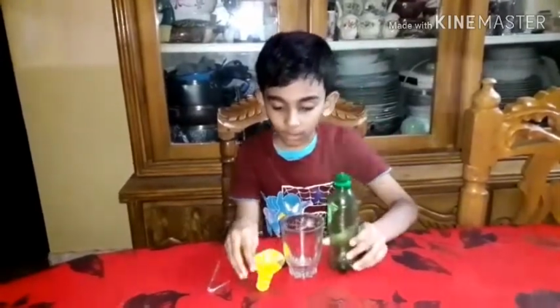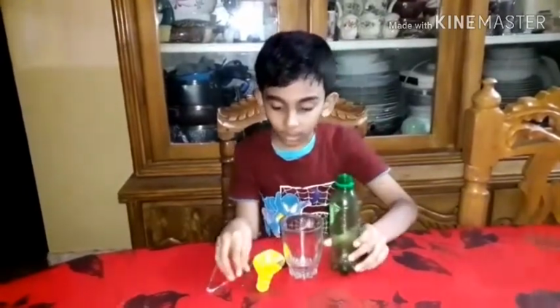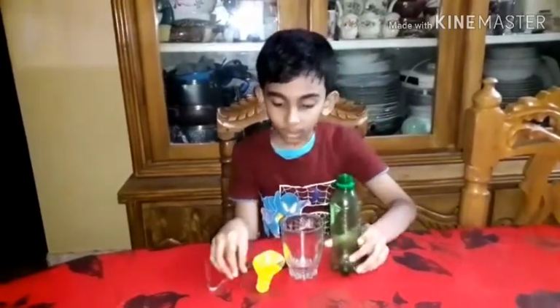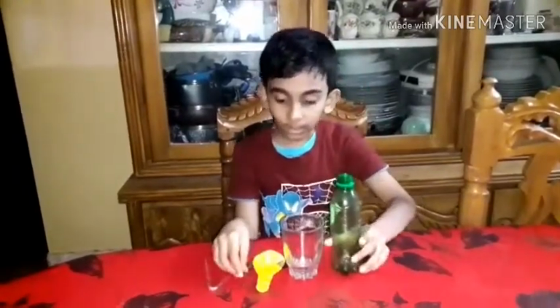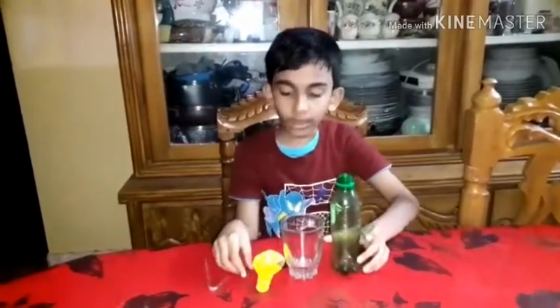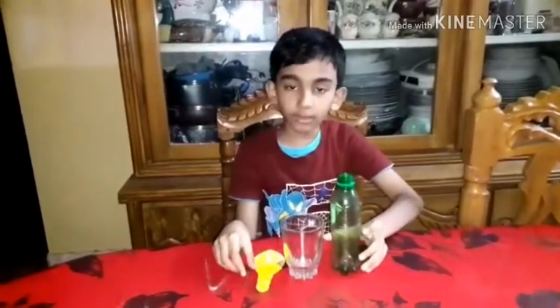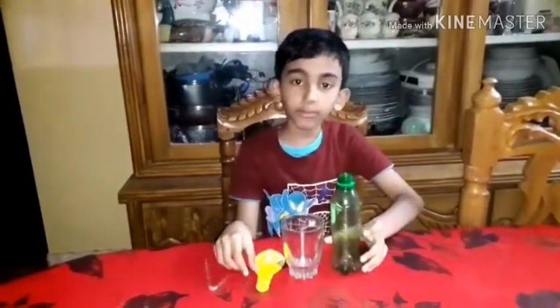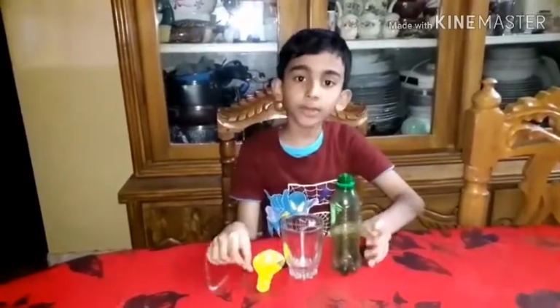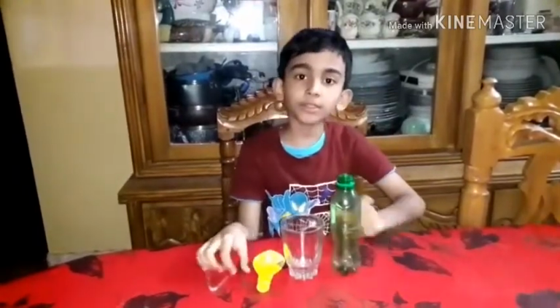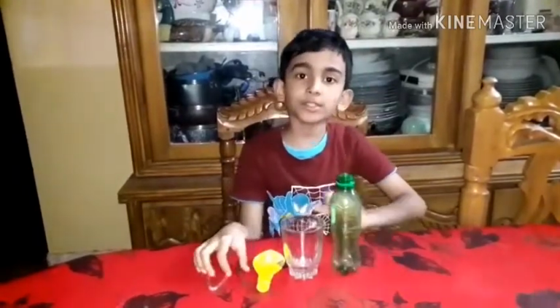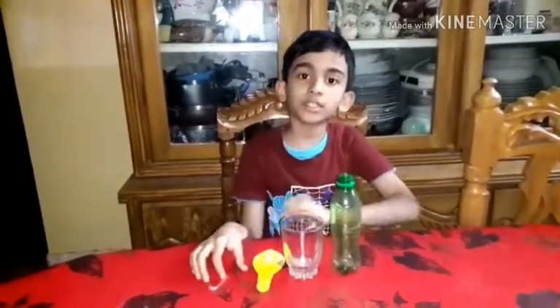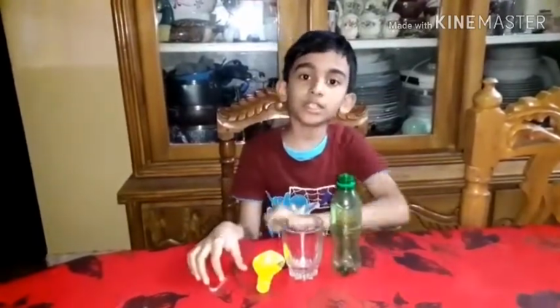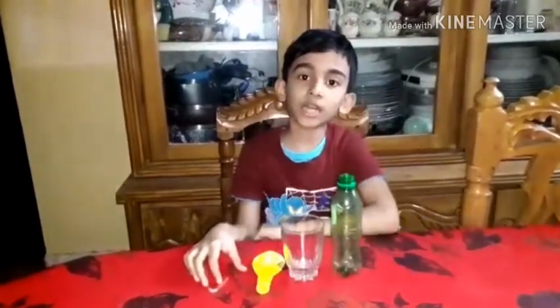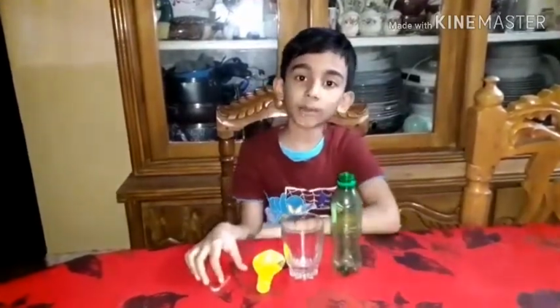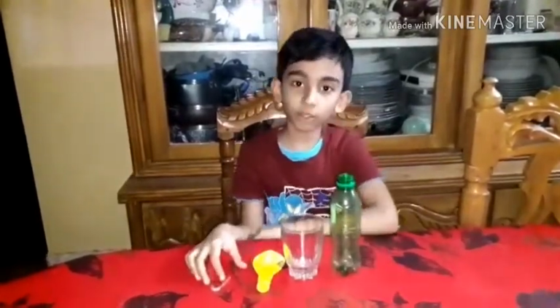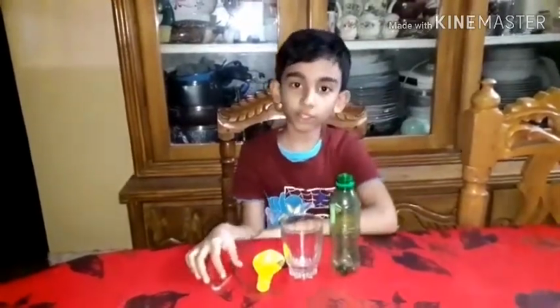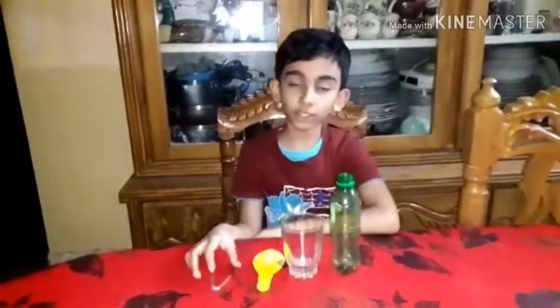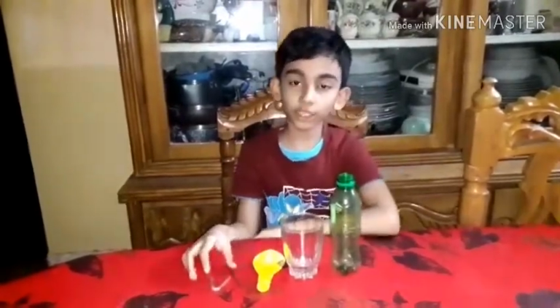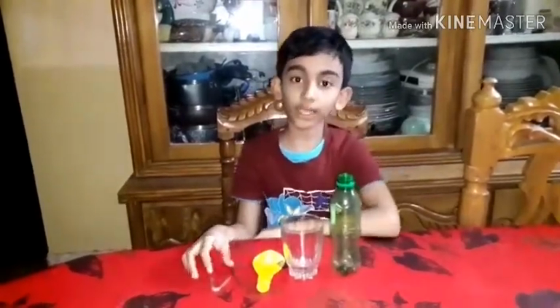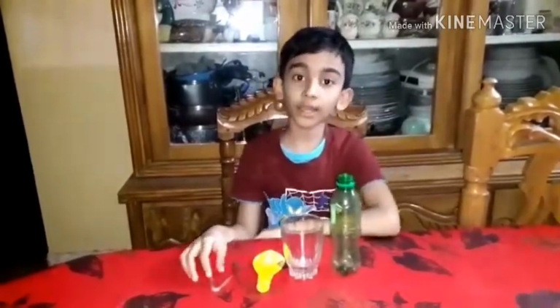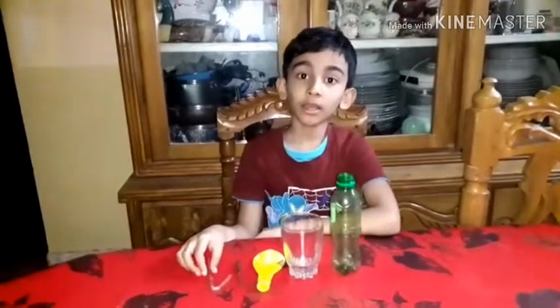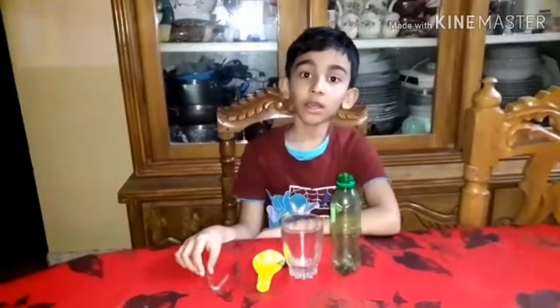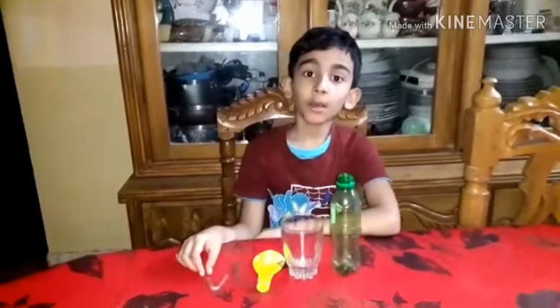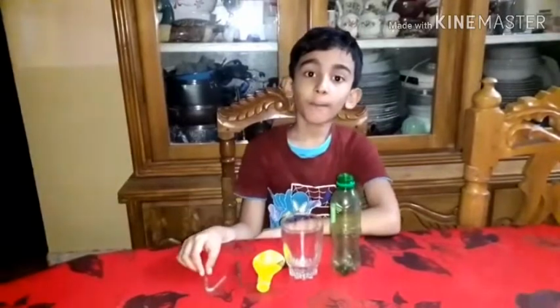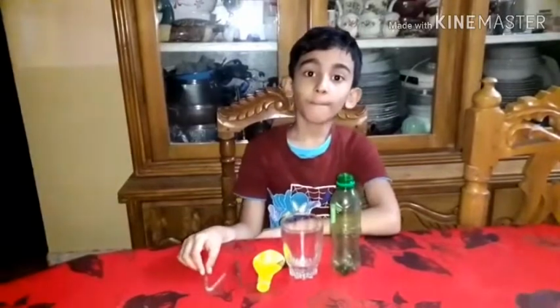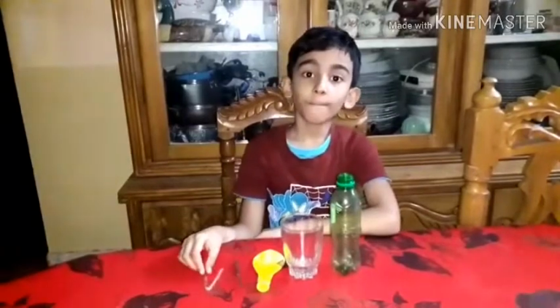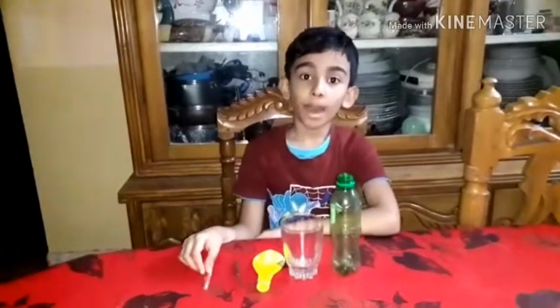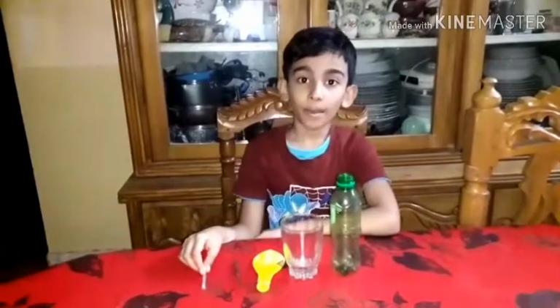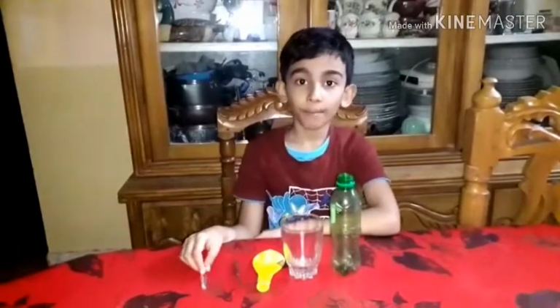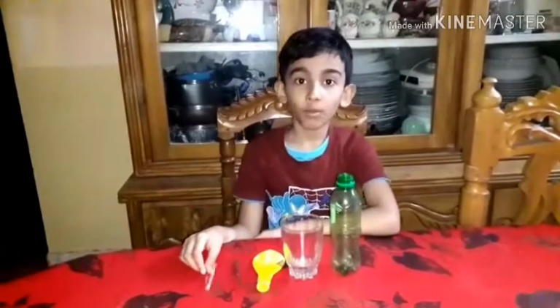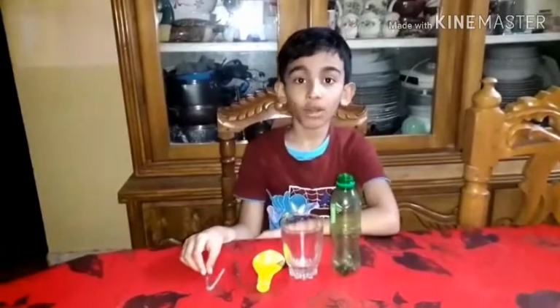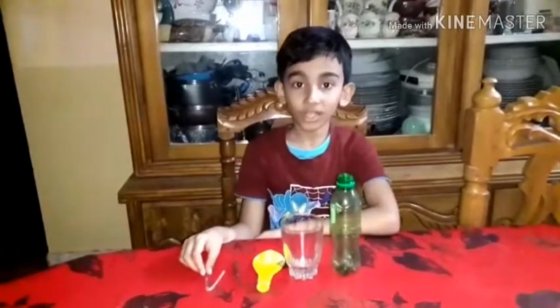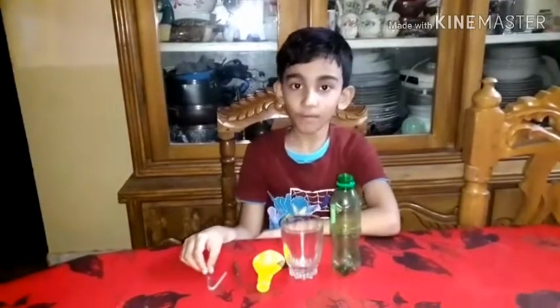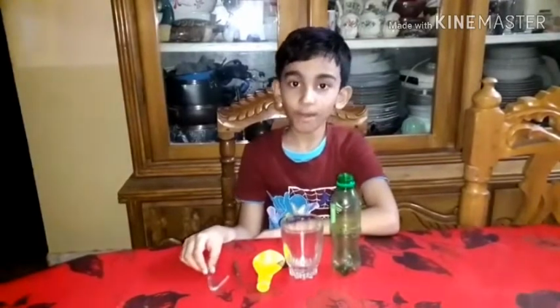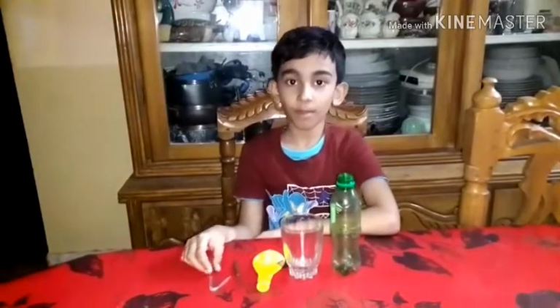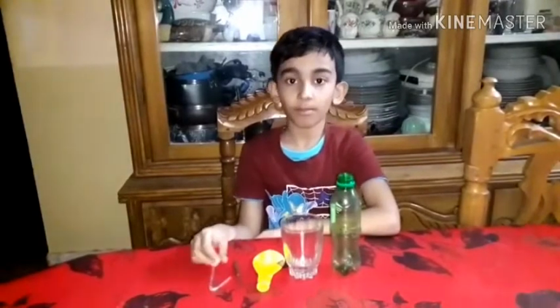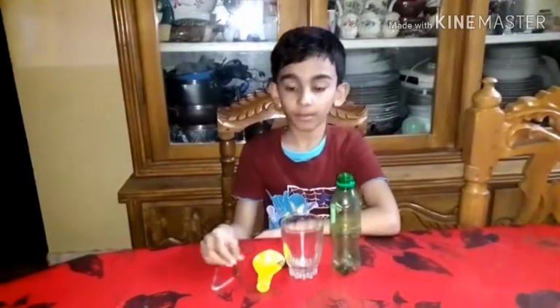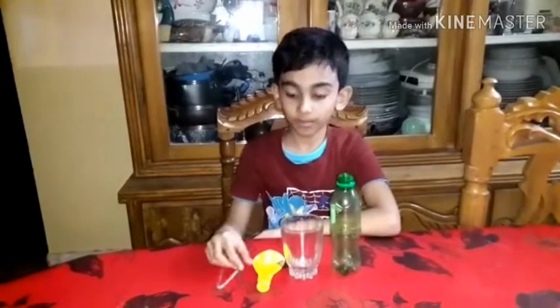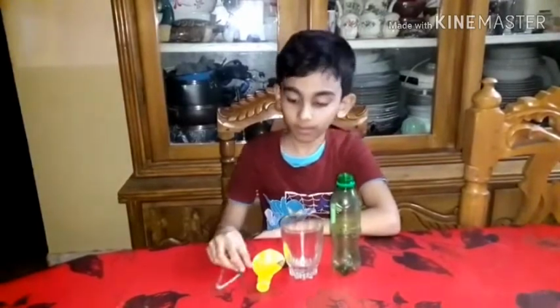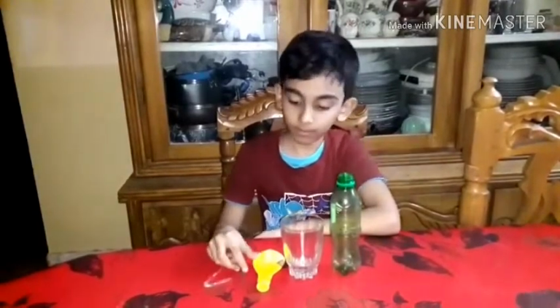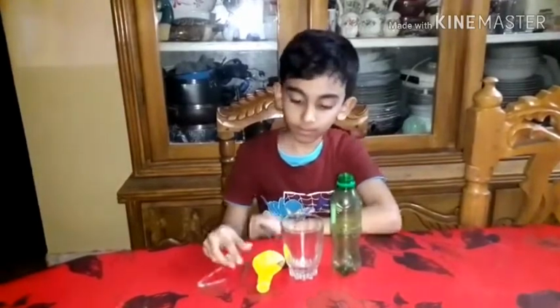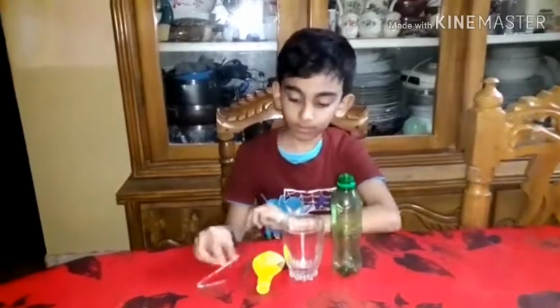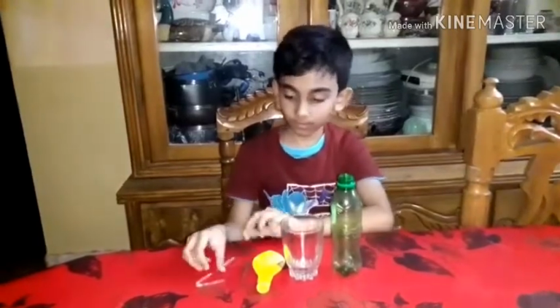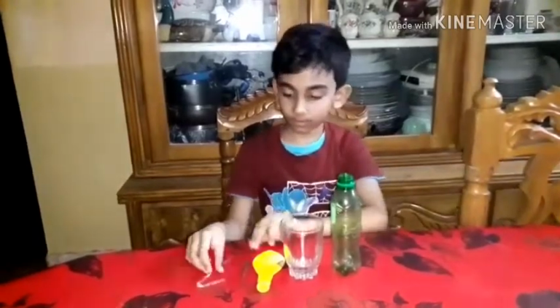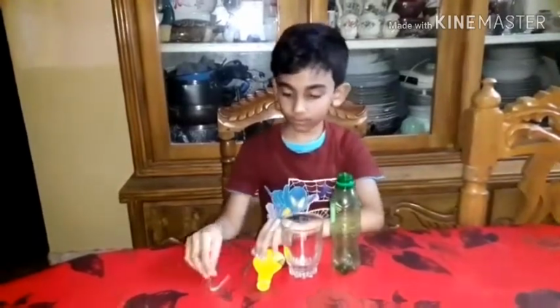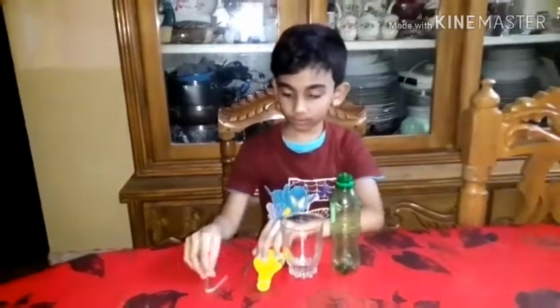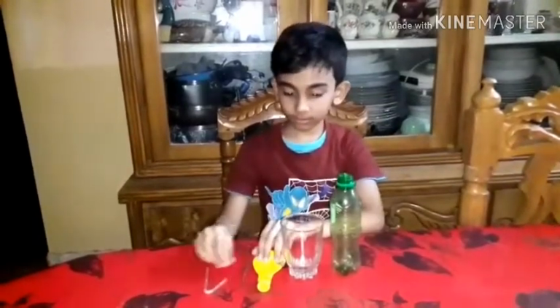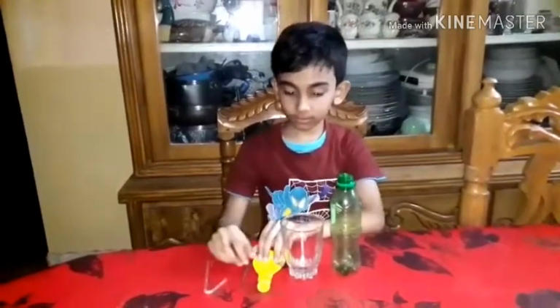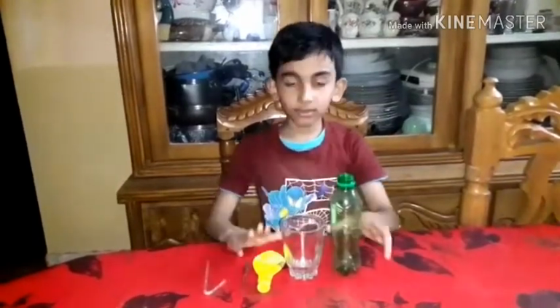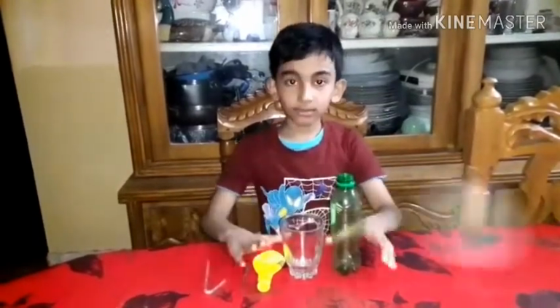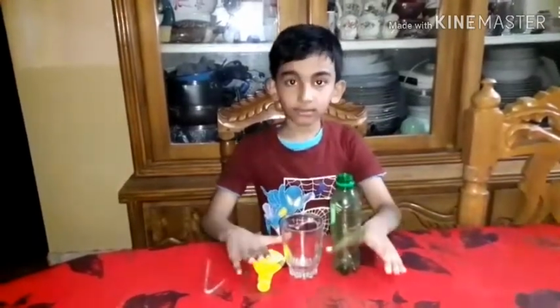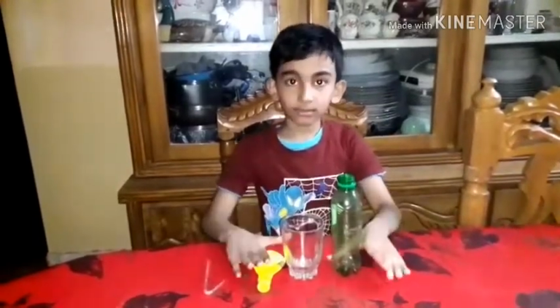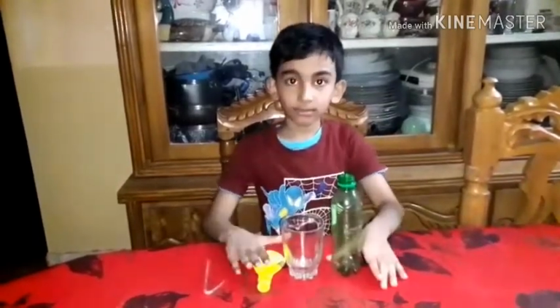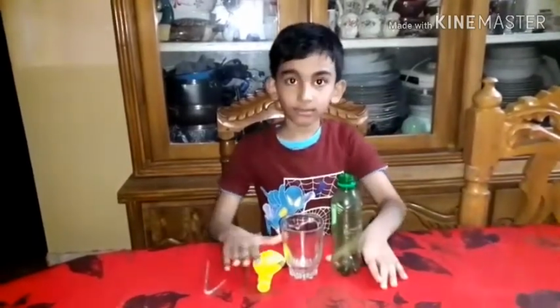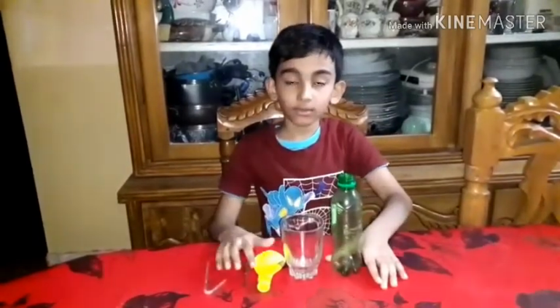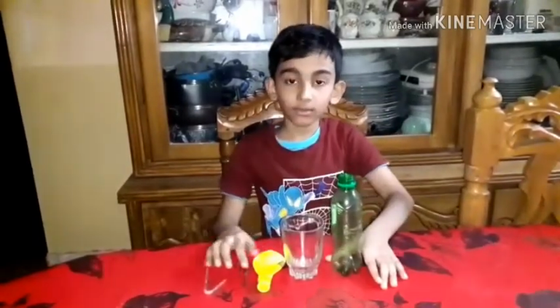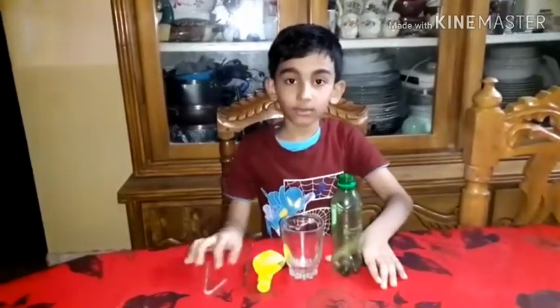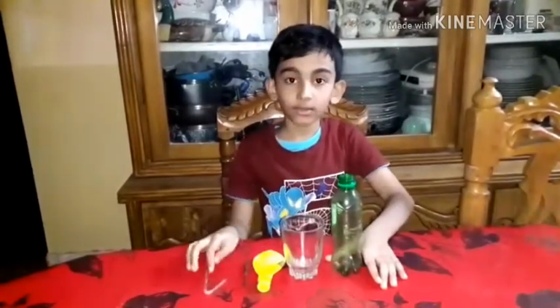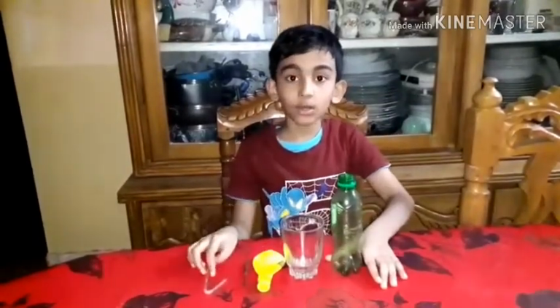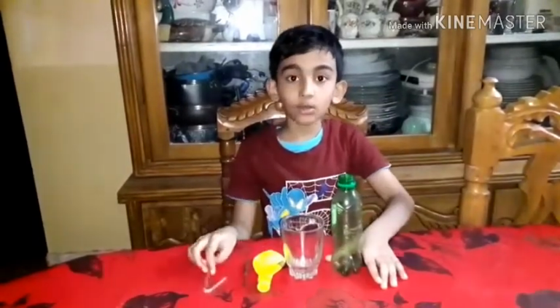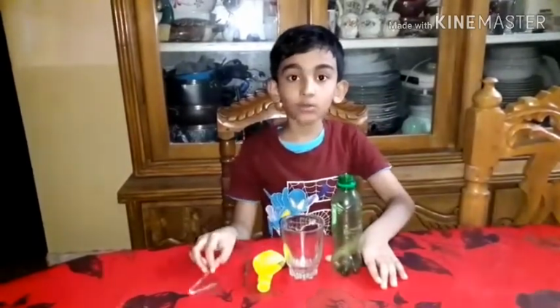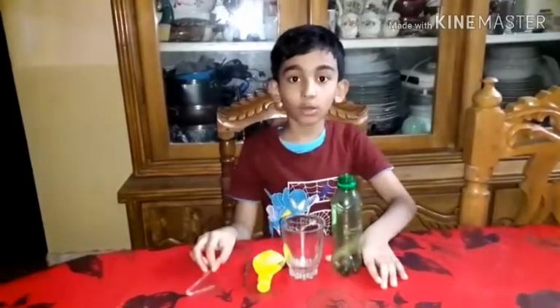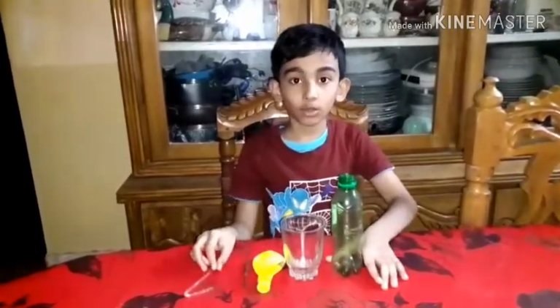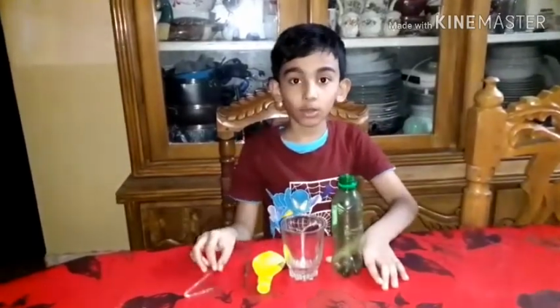I am going to experiment with a pump — a water pump — without a motor.